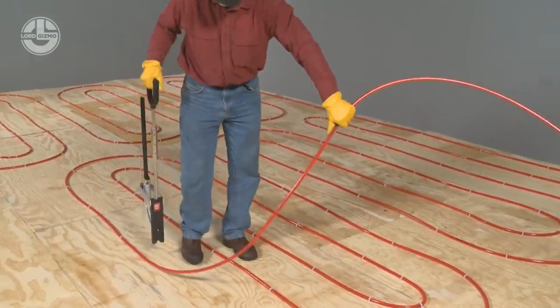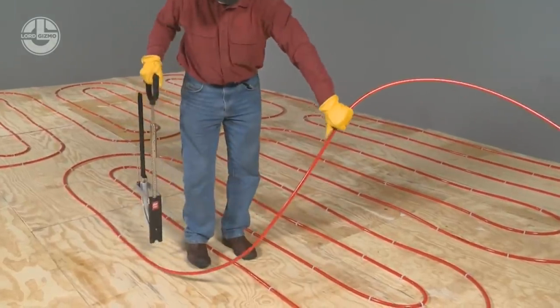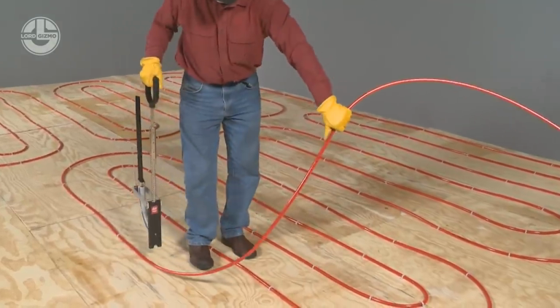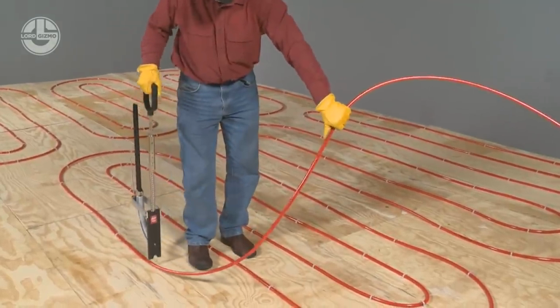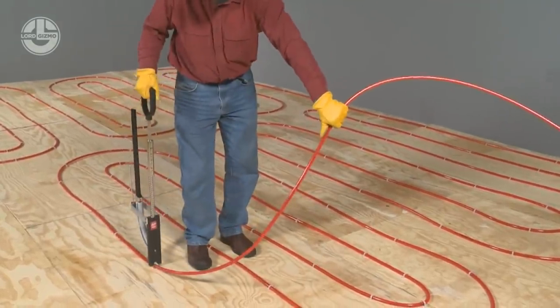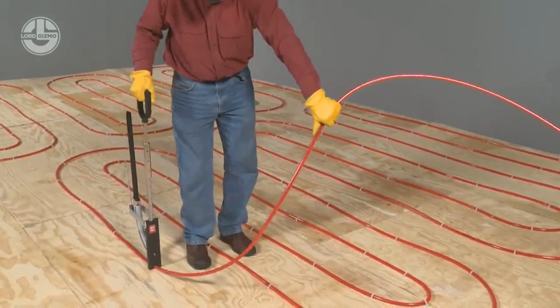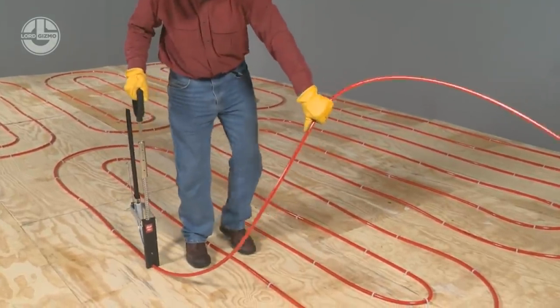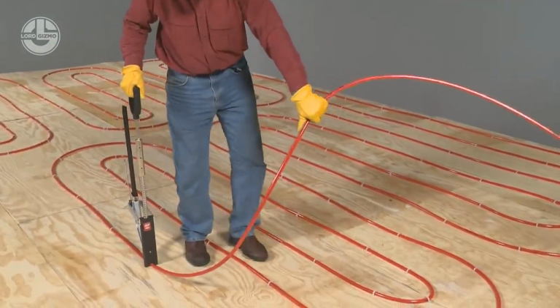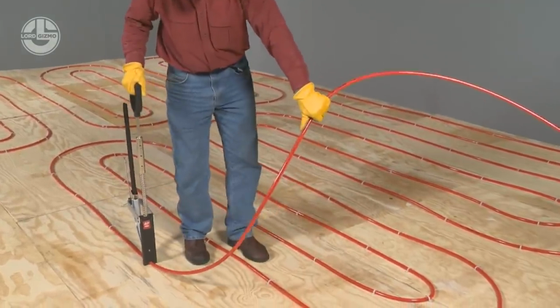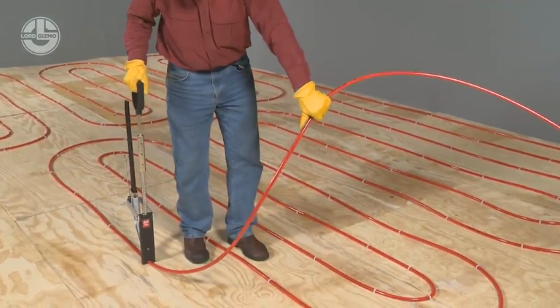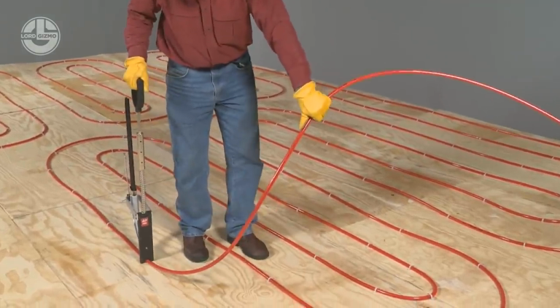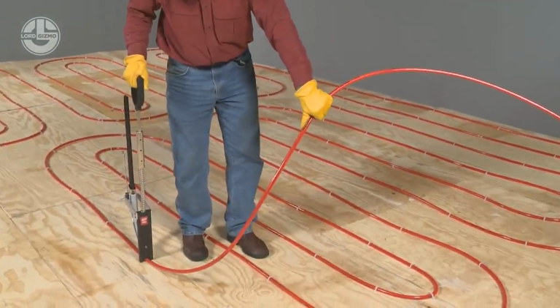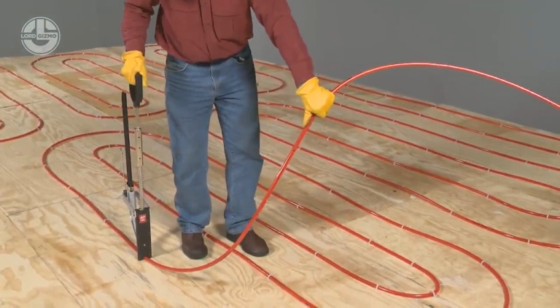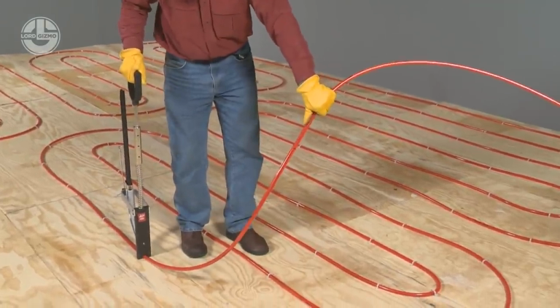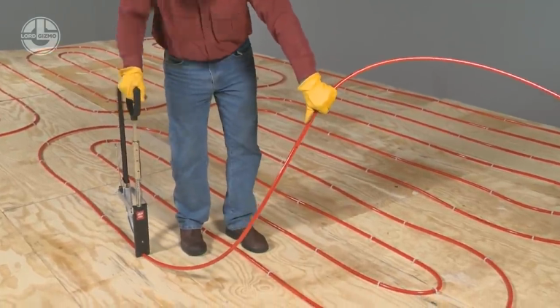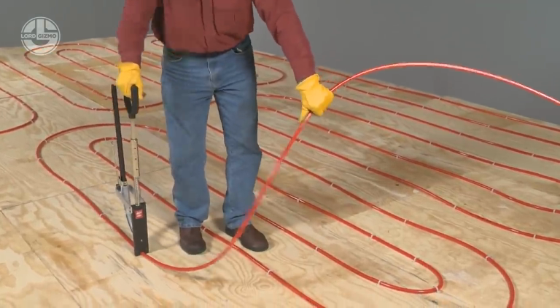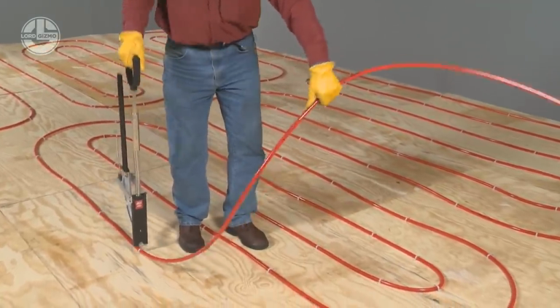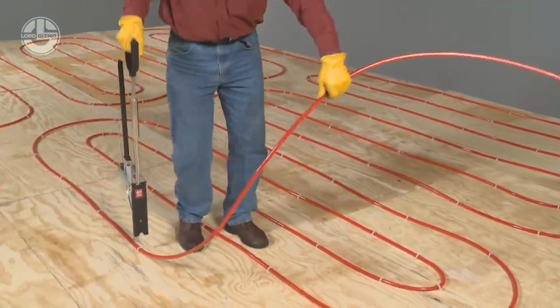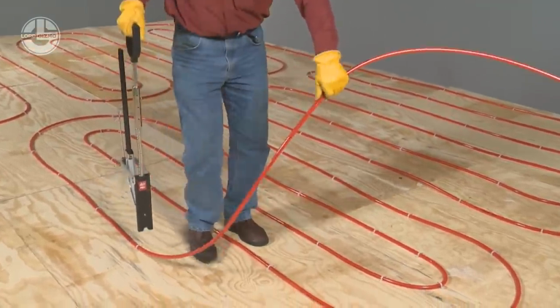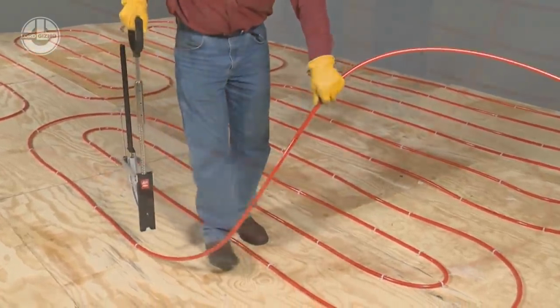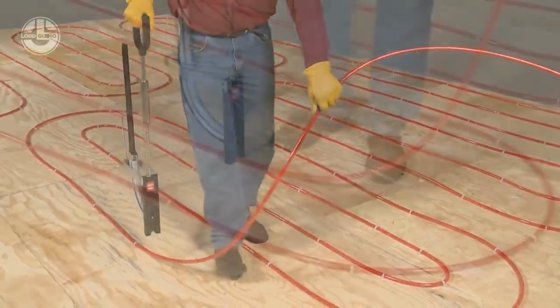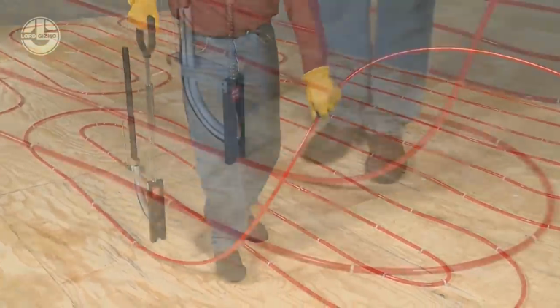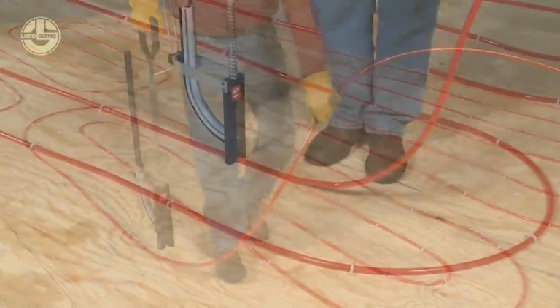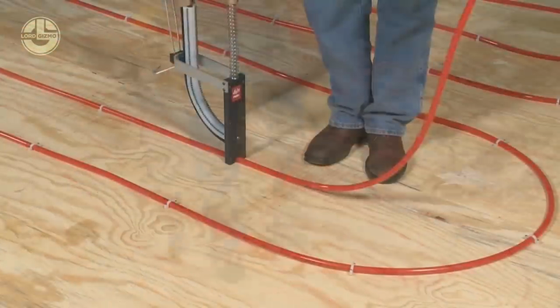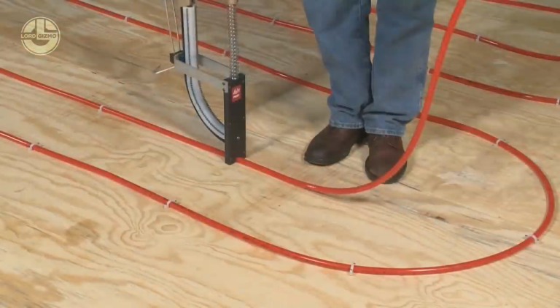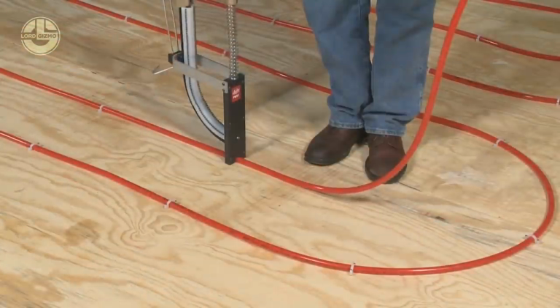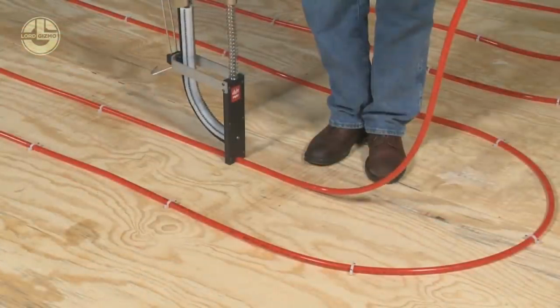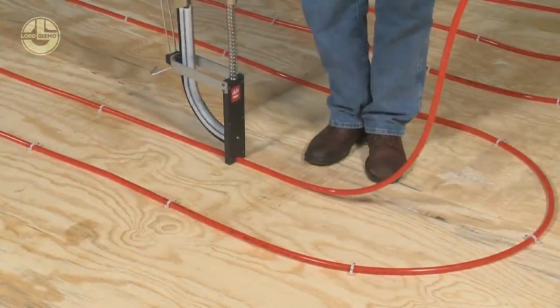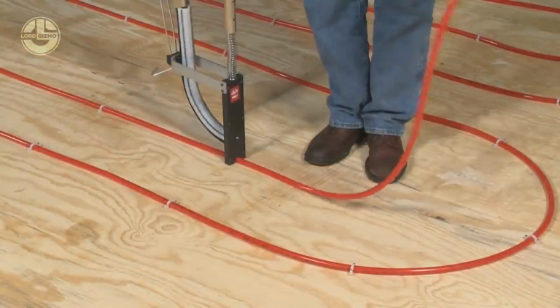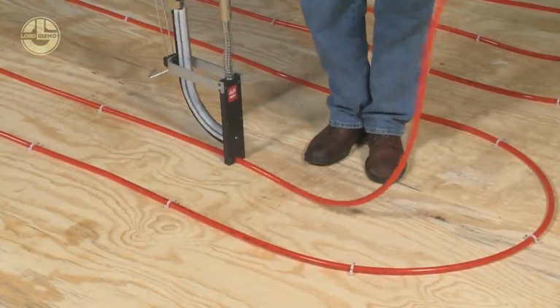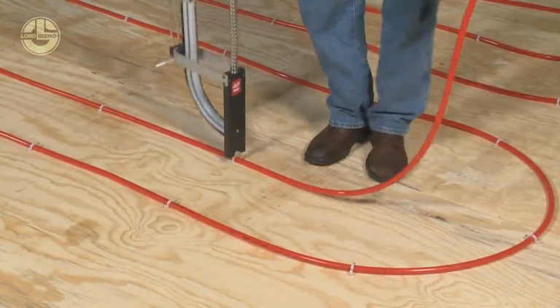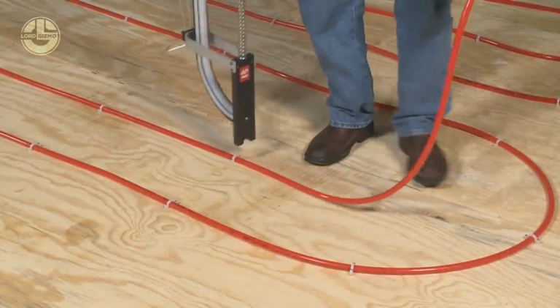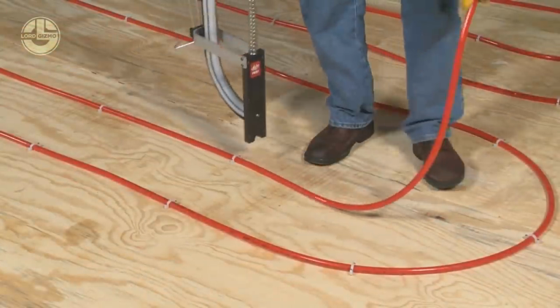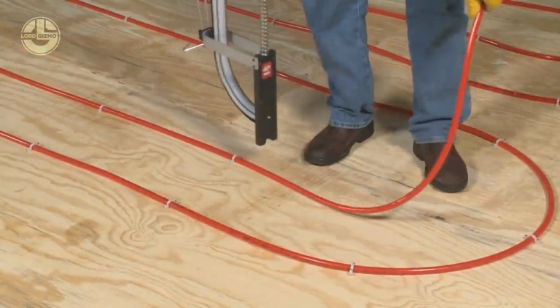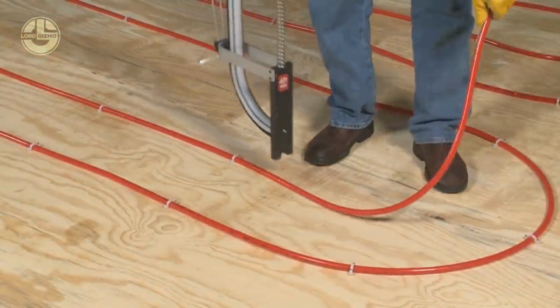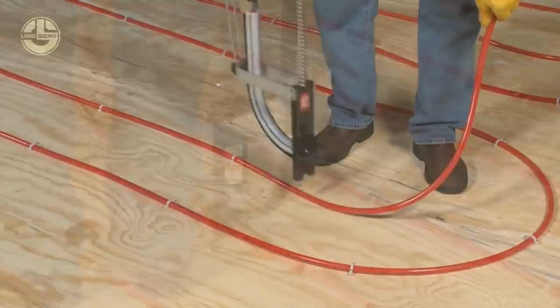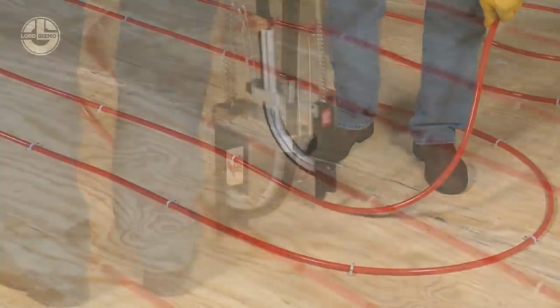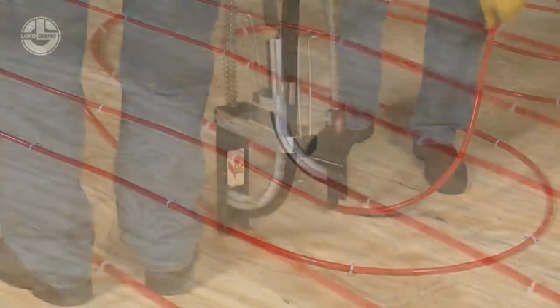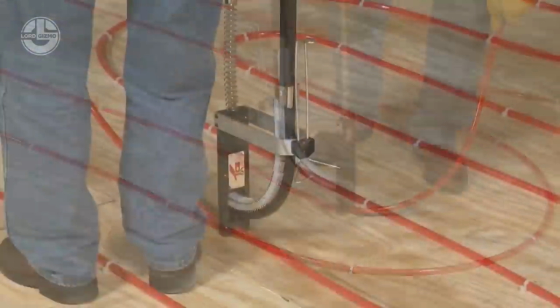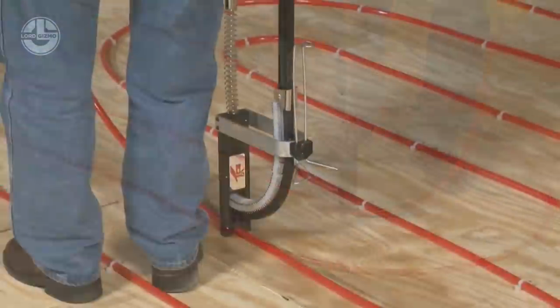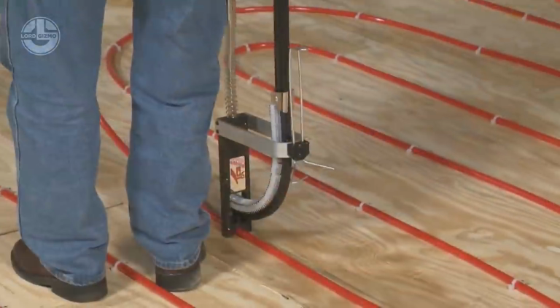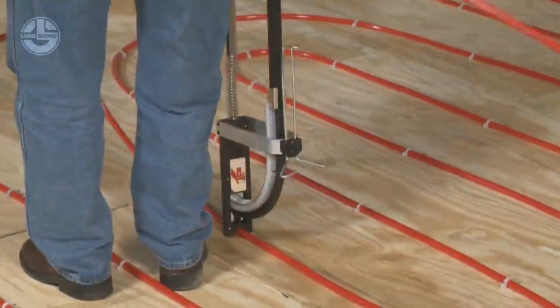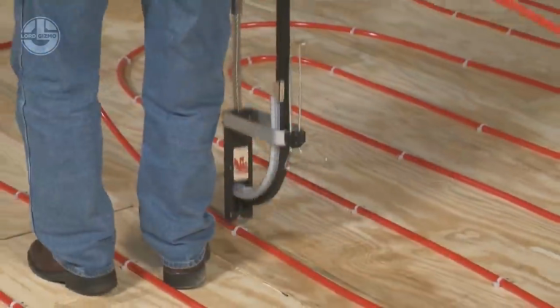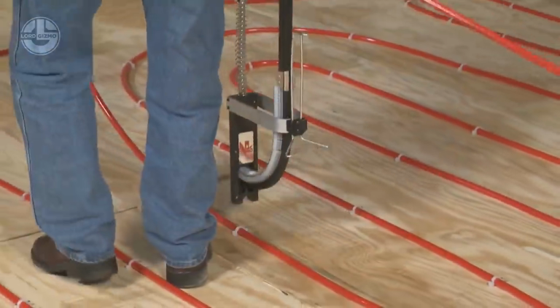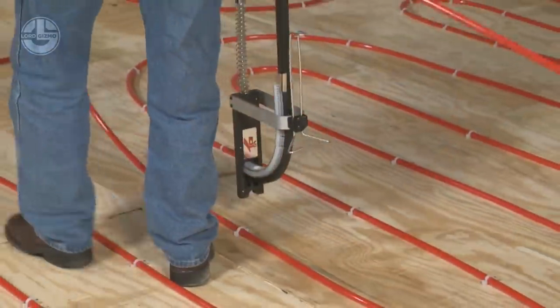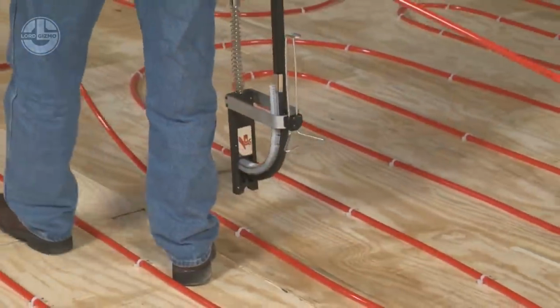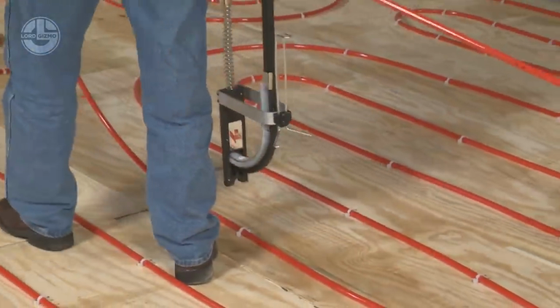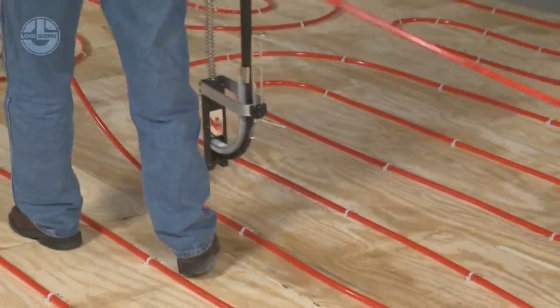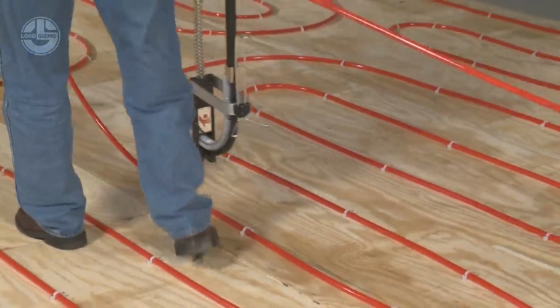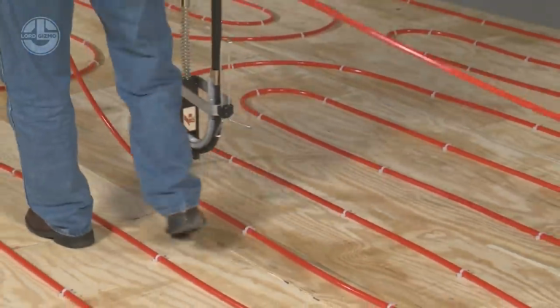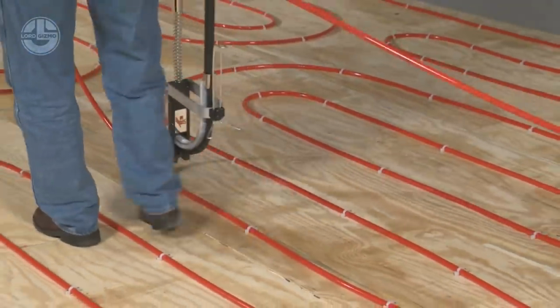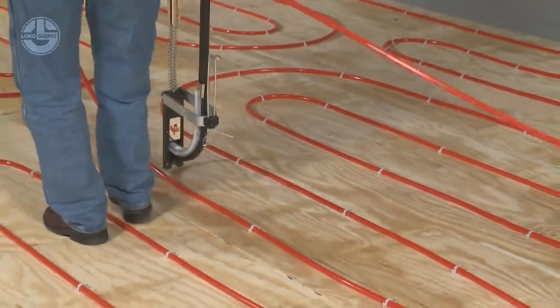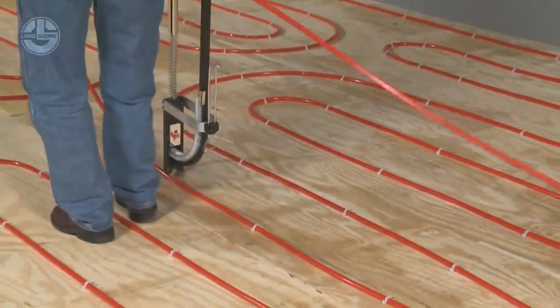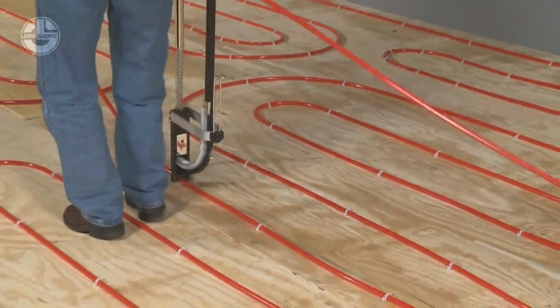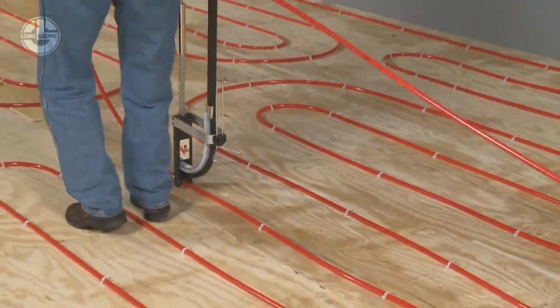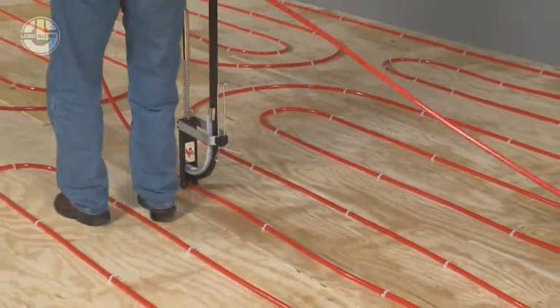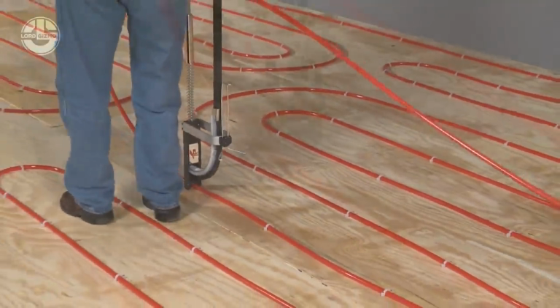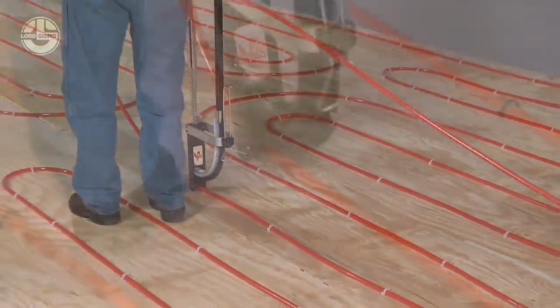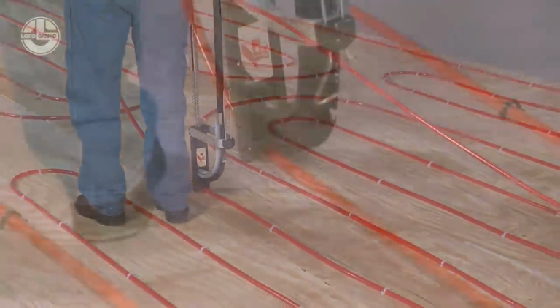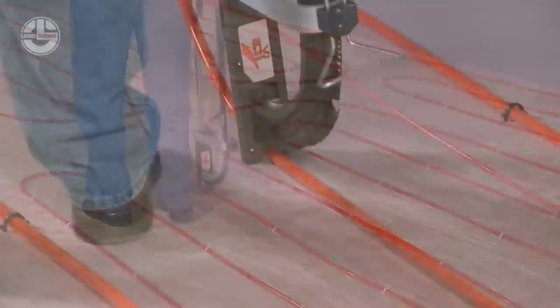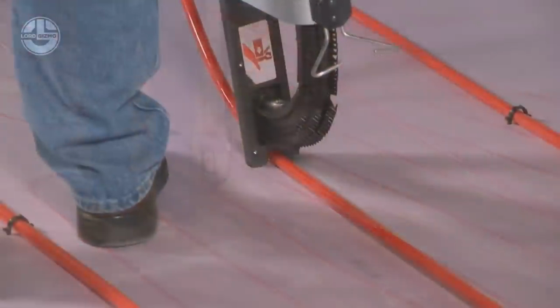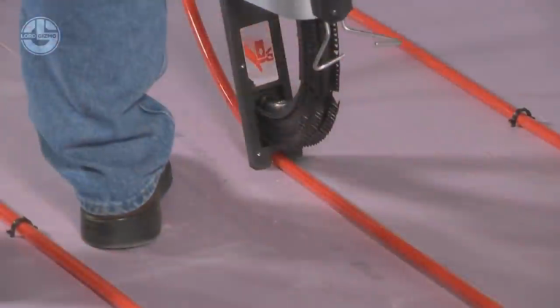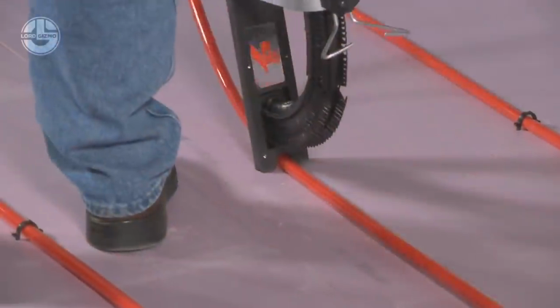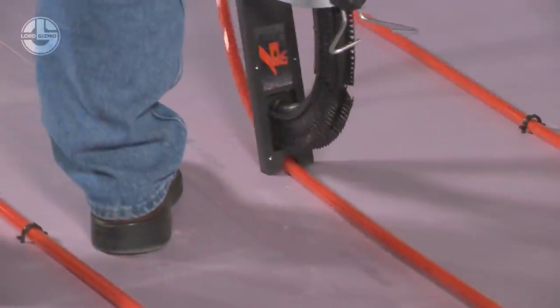To improve the smoothness of the stapling action, loading strips of 25 staples are joined together flush with a clean plastic well.